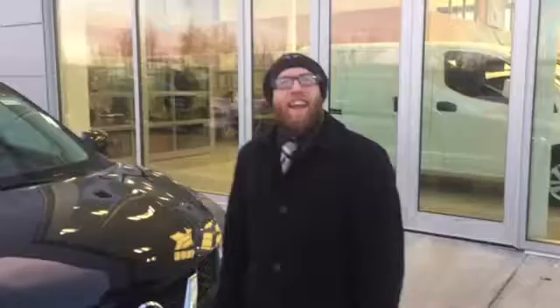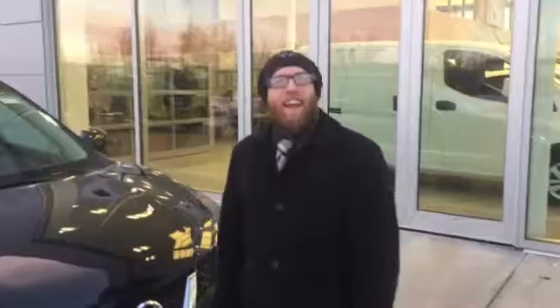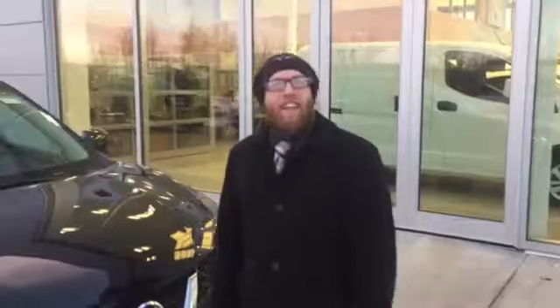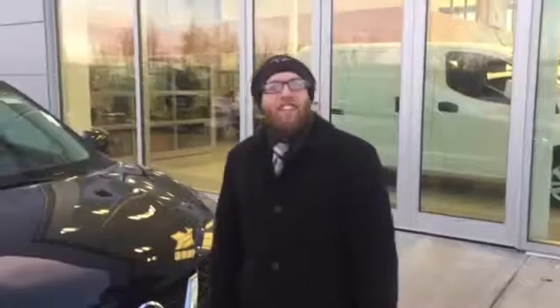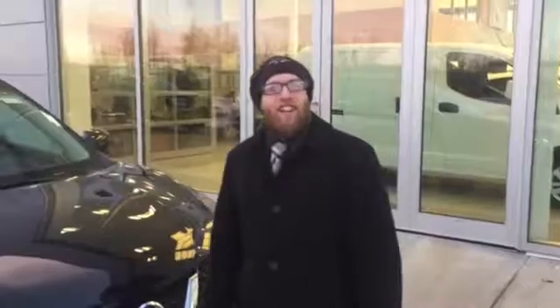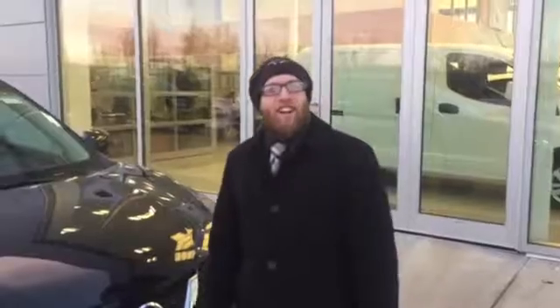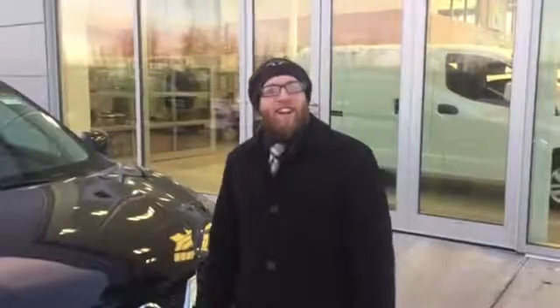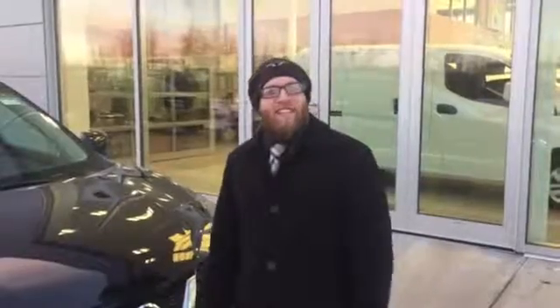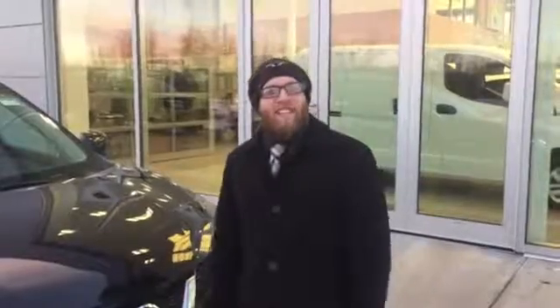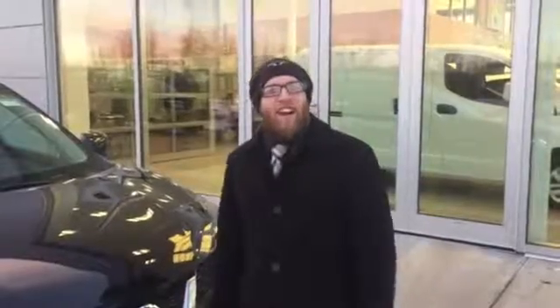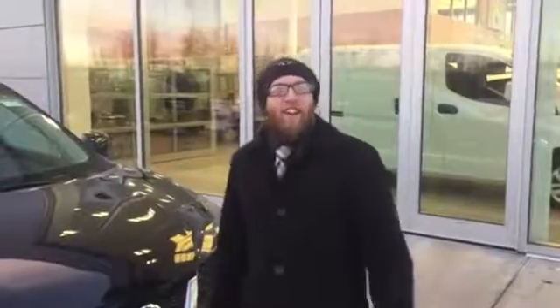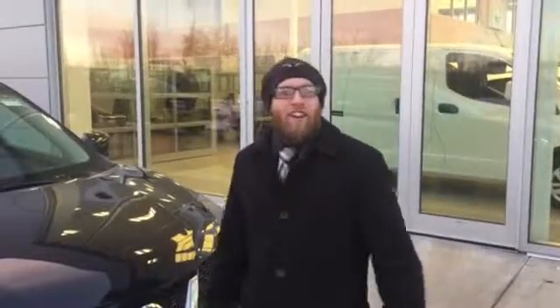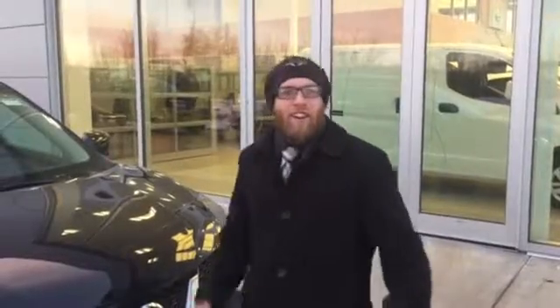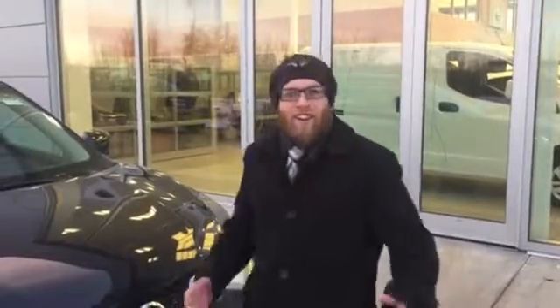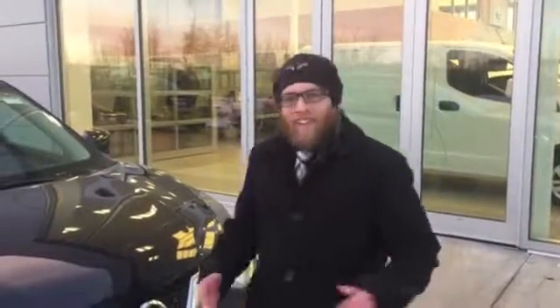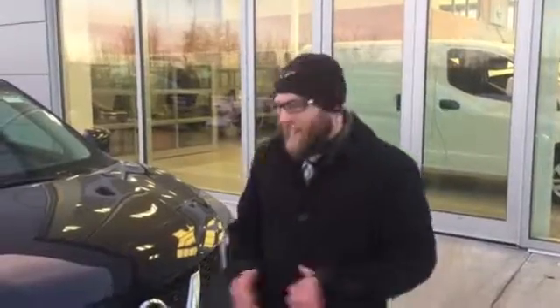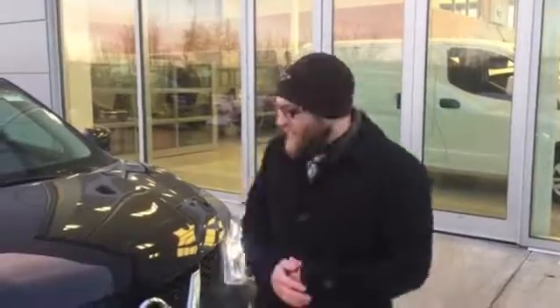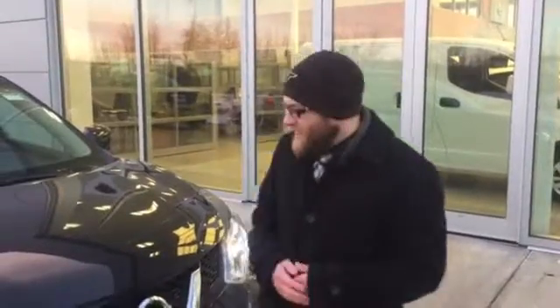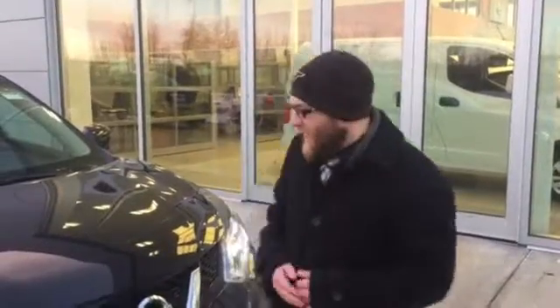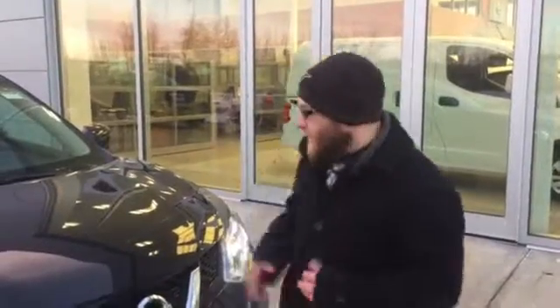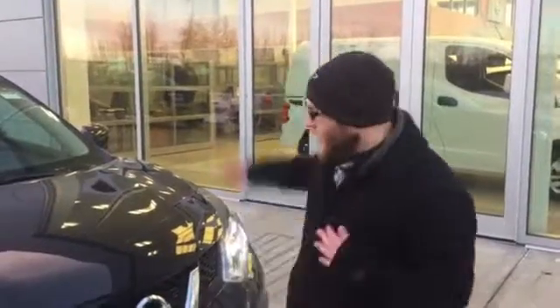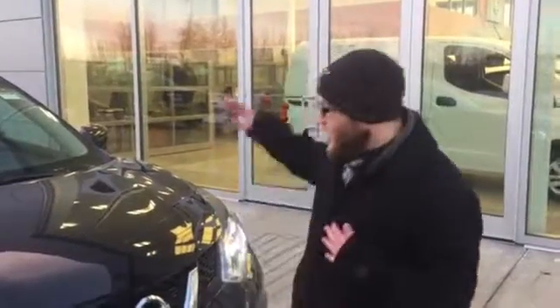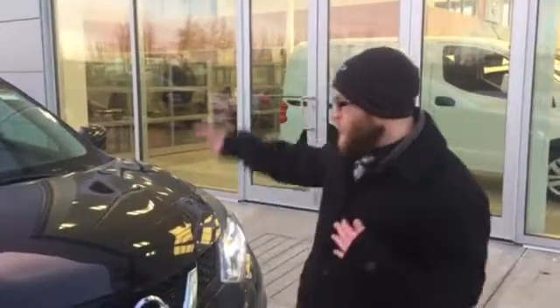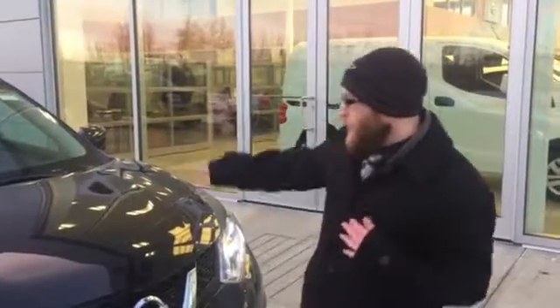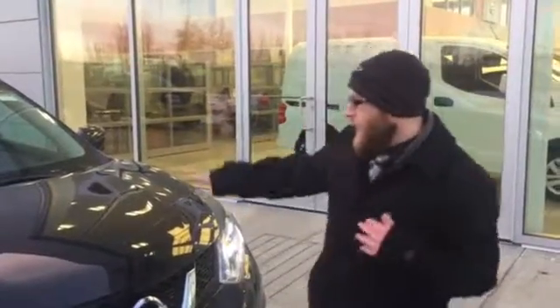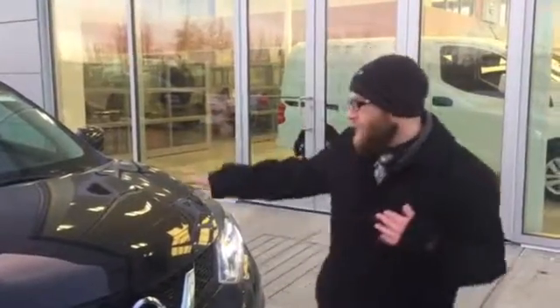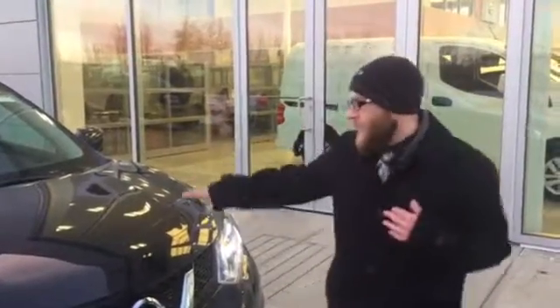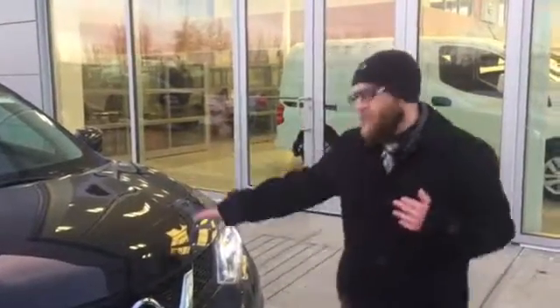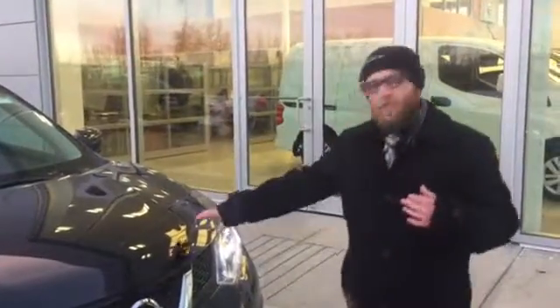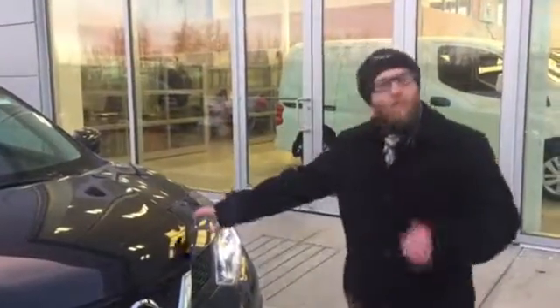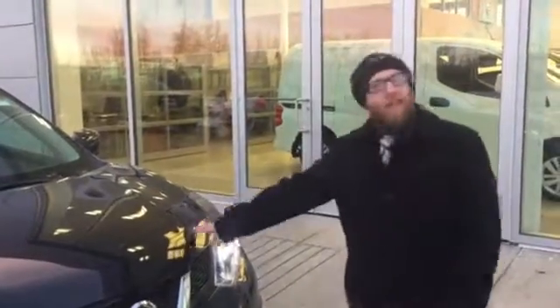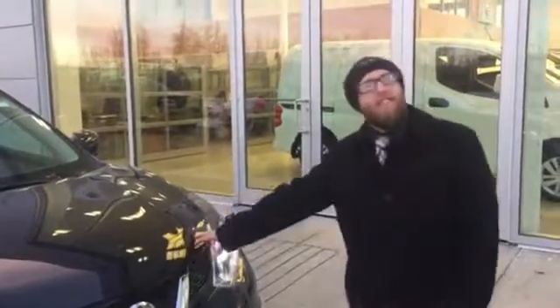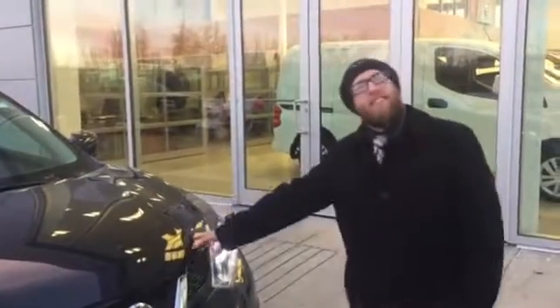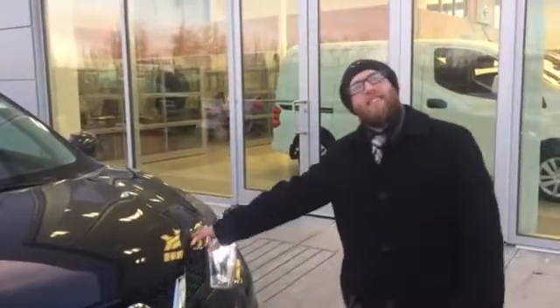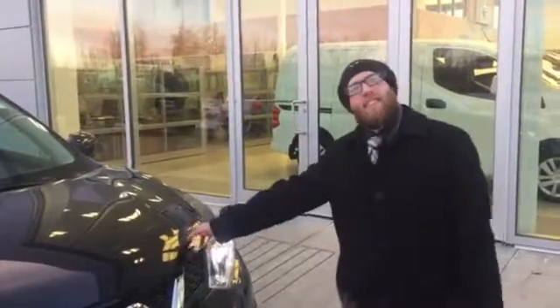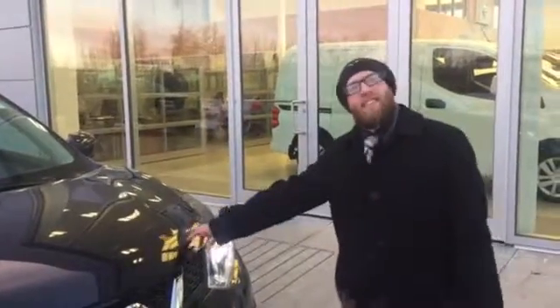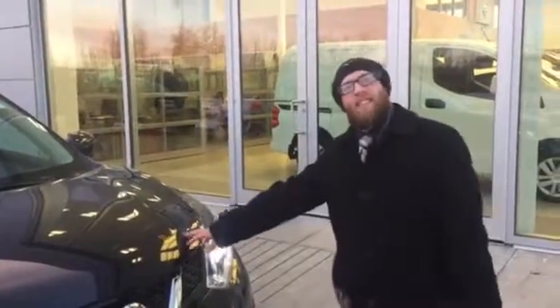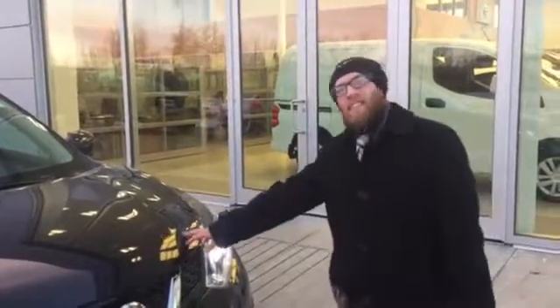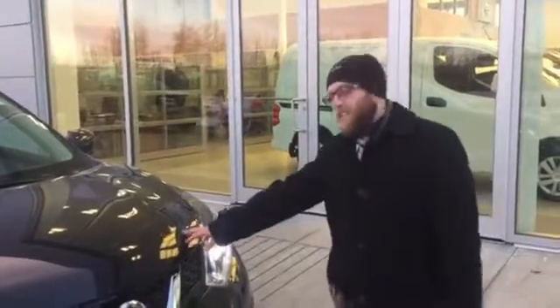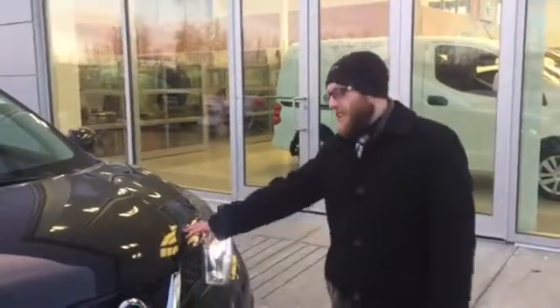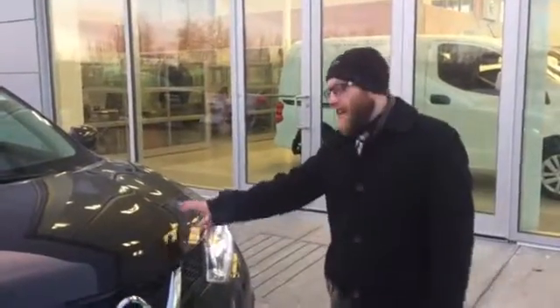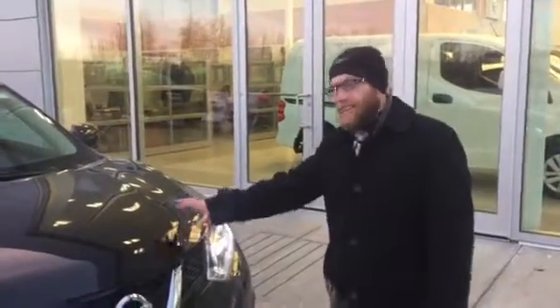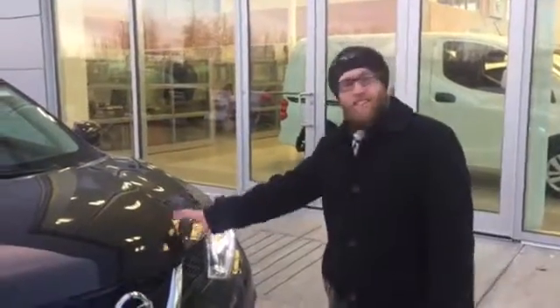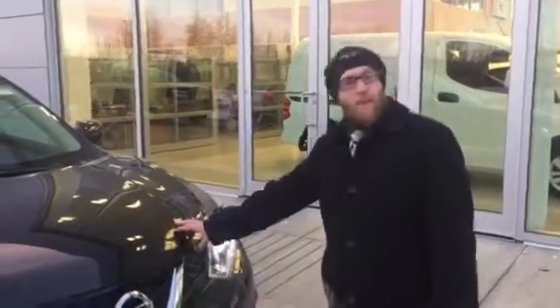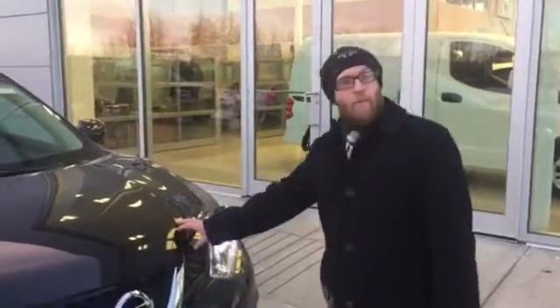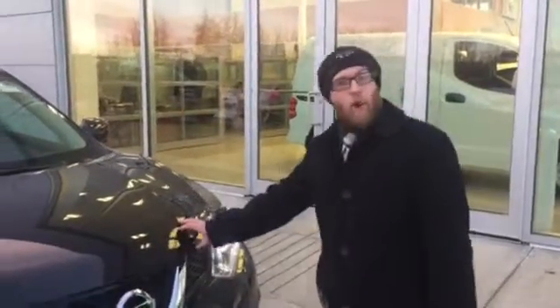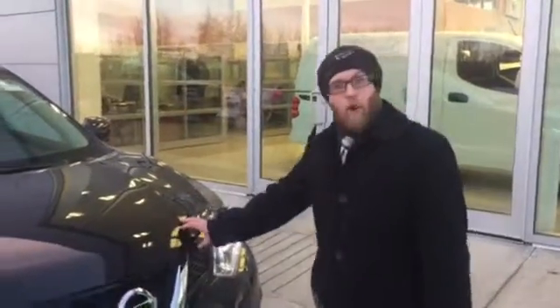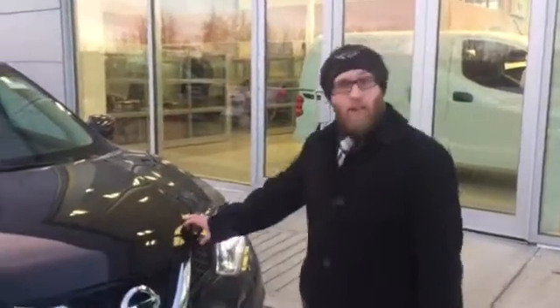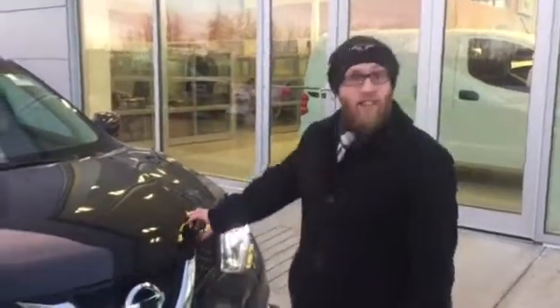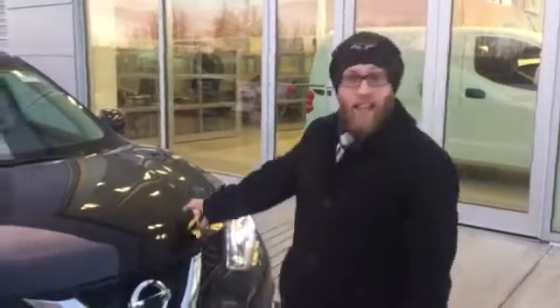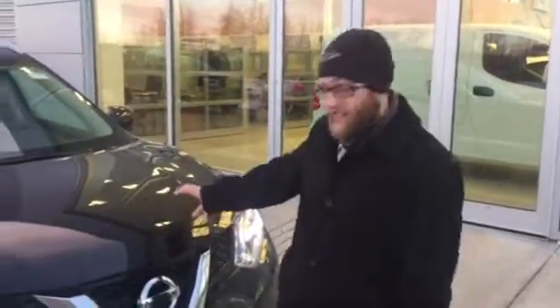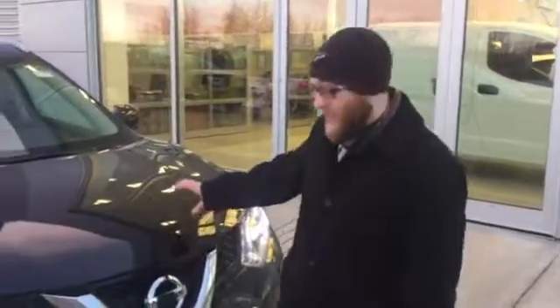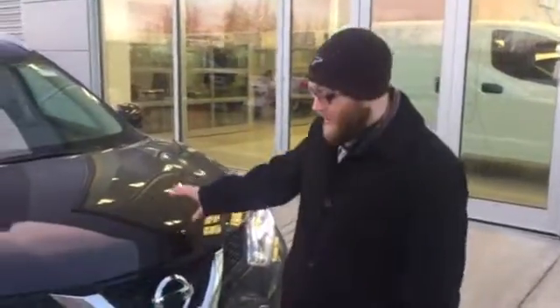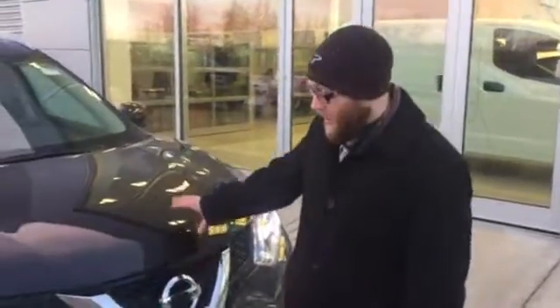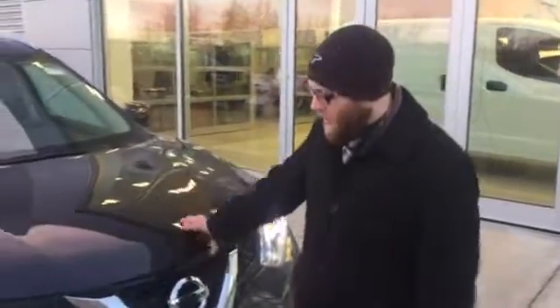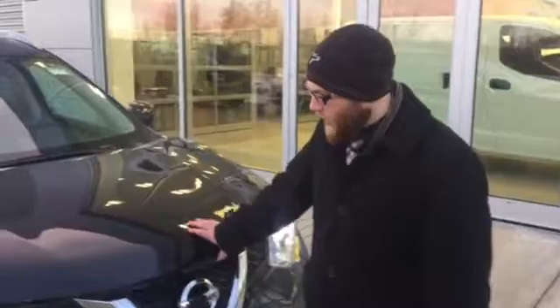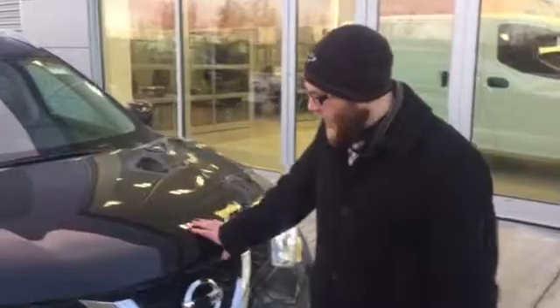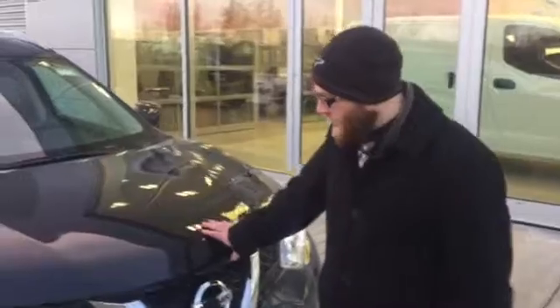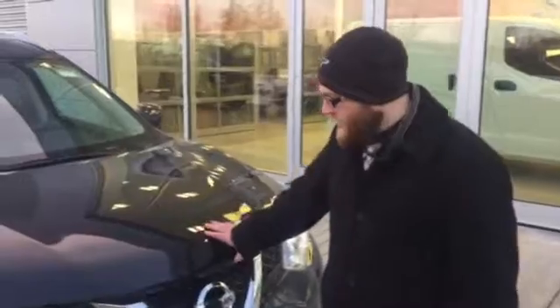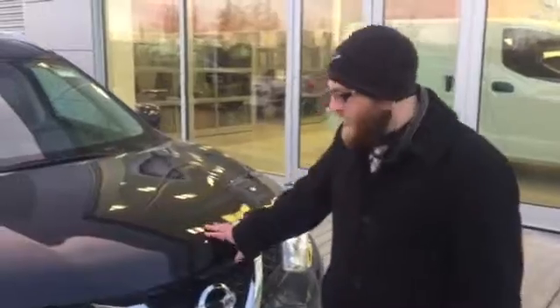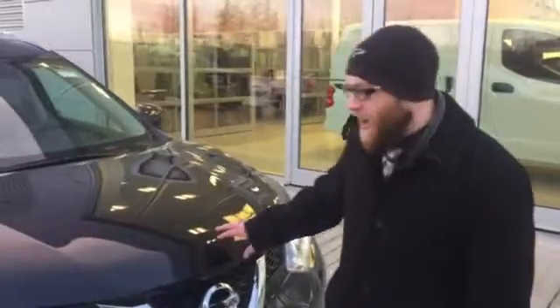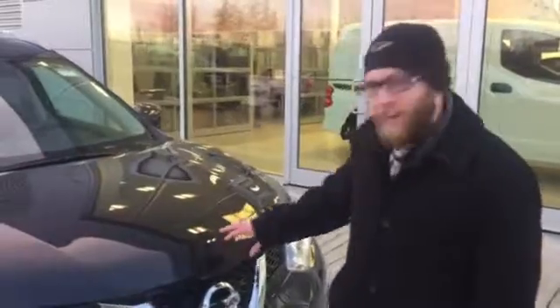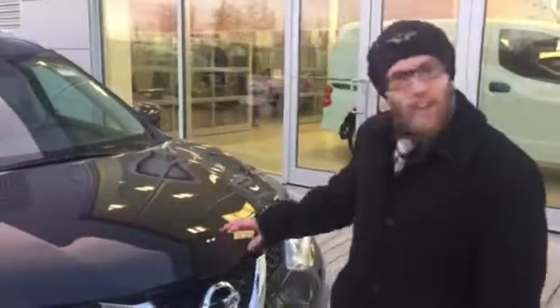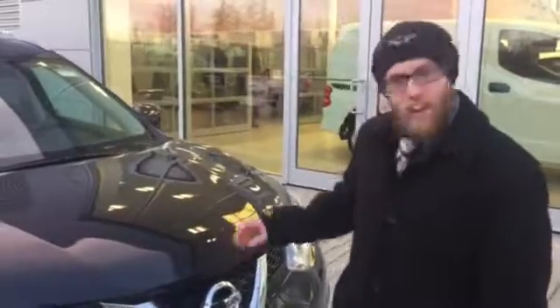Hey Sherry, it's Scott here at LA Nissan. Here we have that 2016 demo — the last SL that we have in stock here.